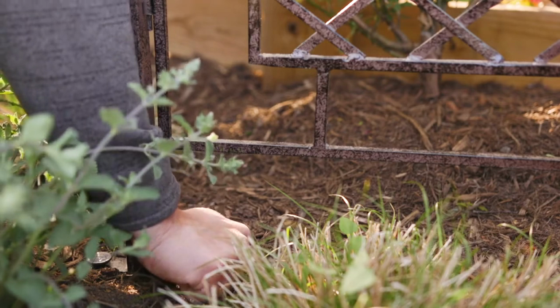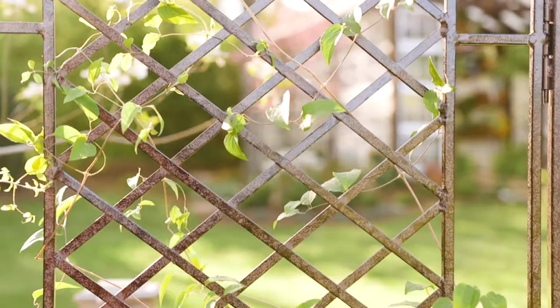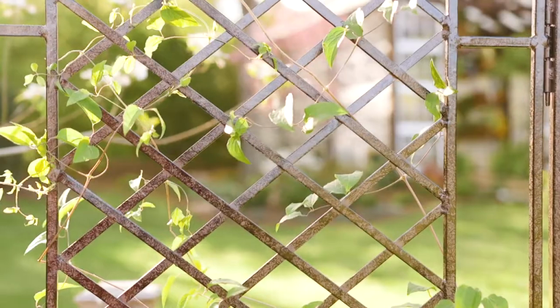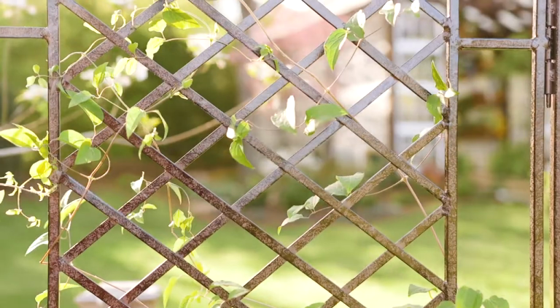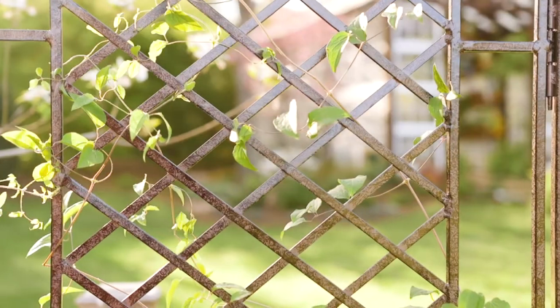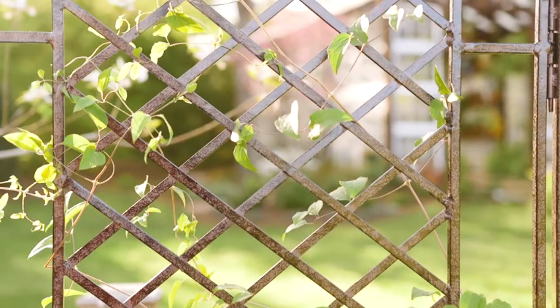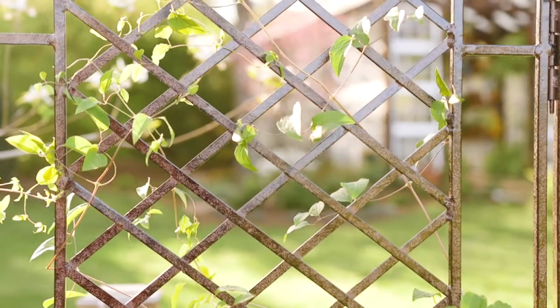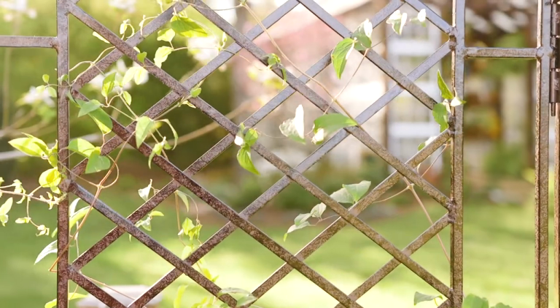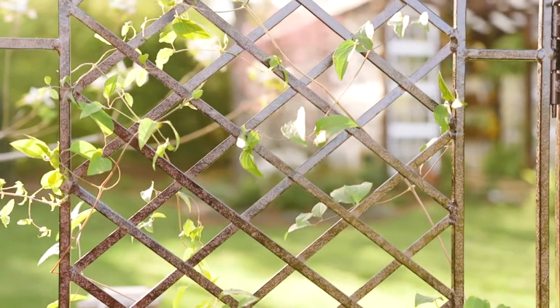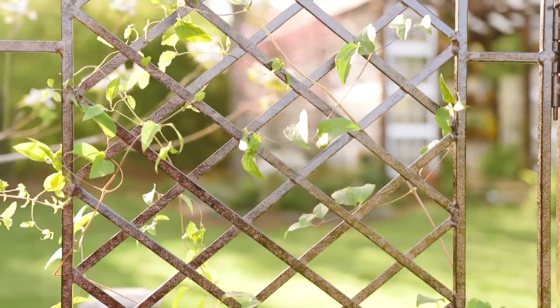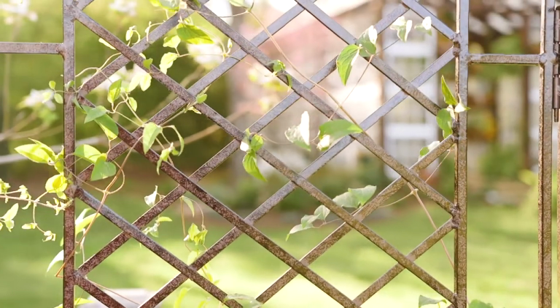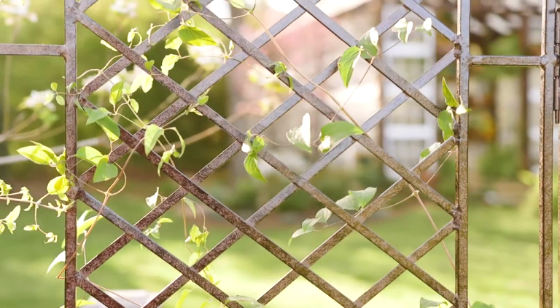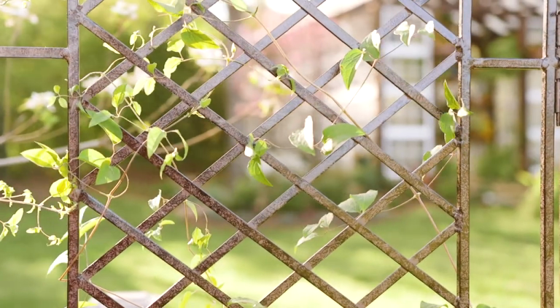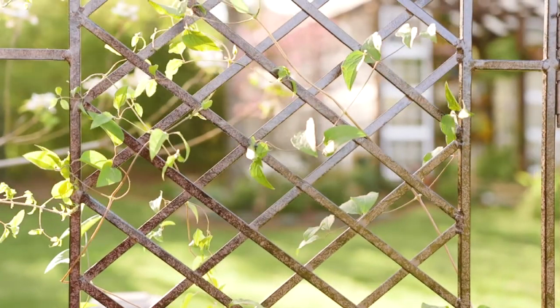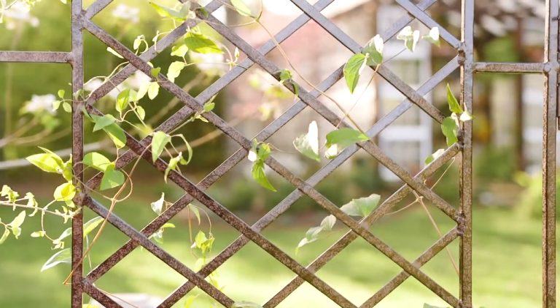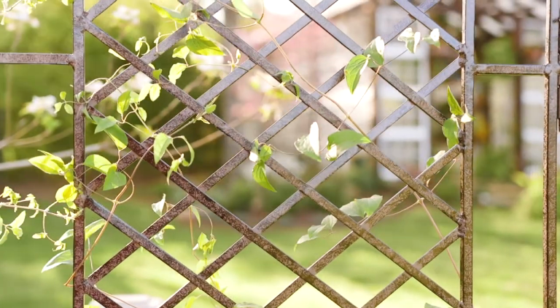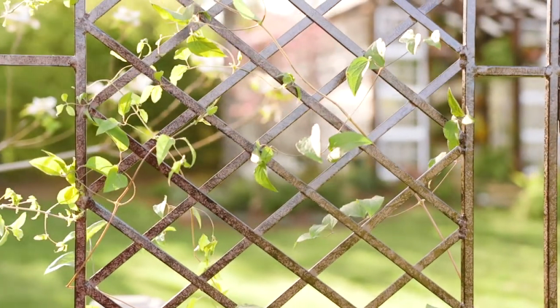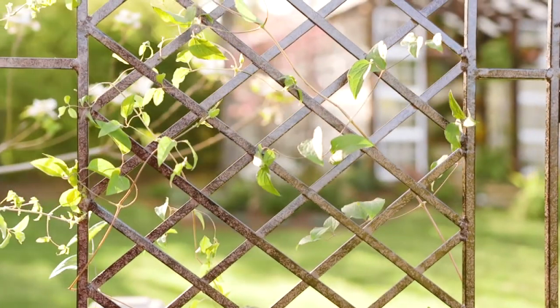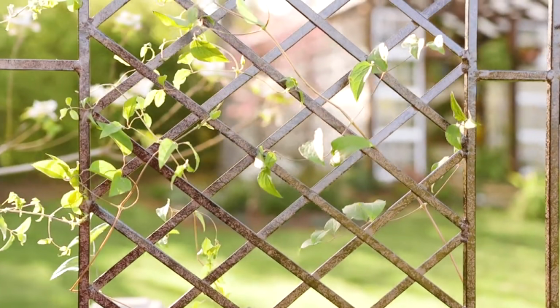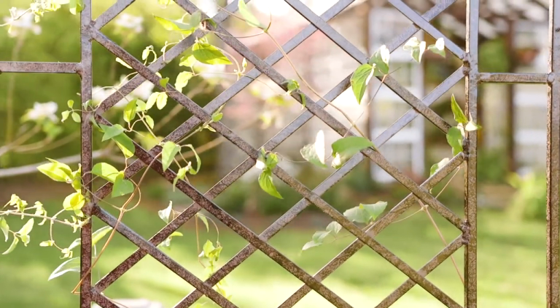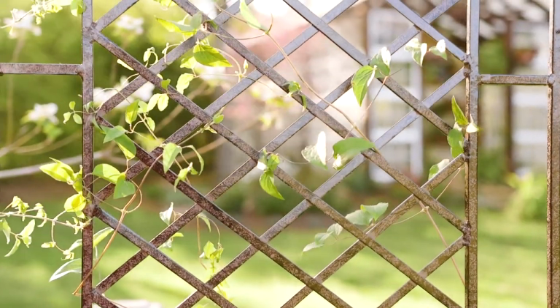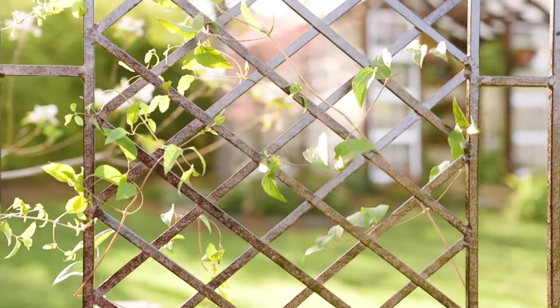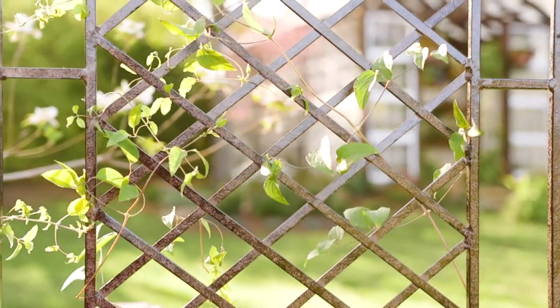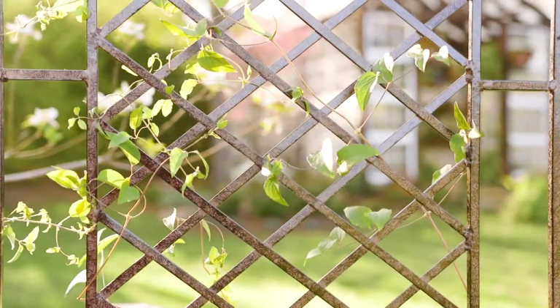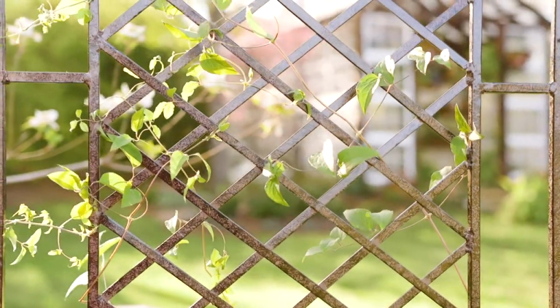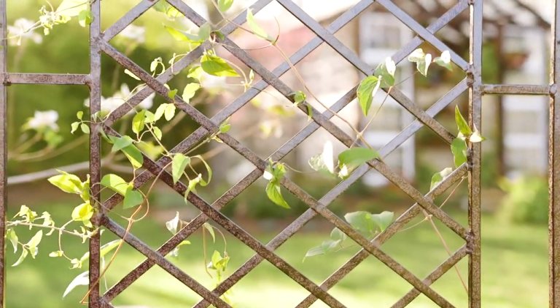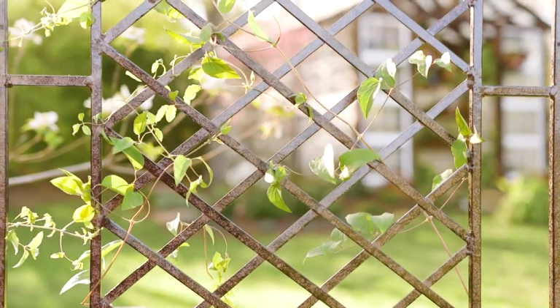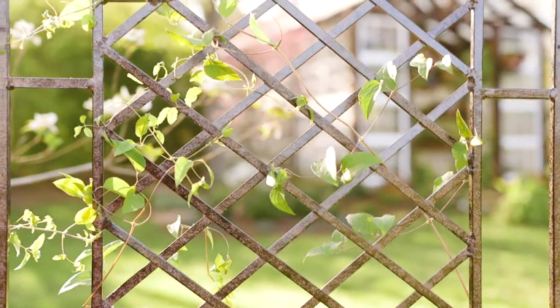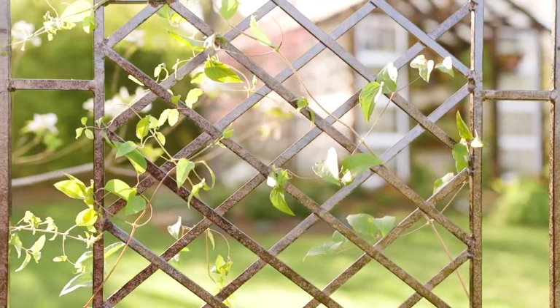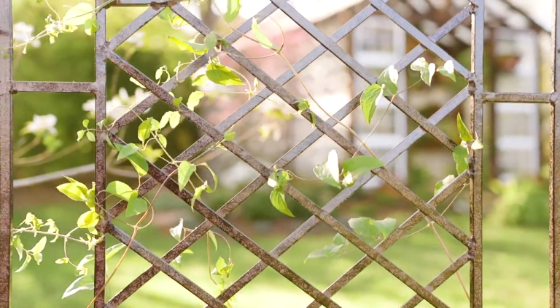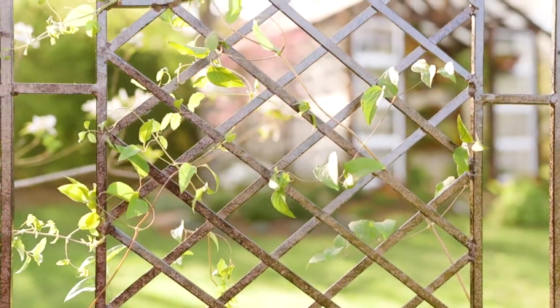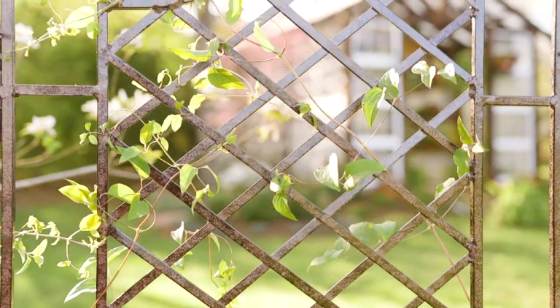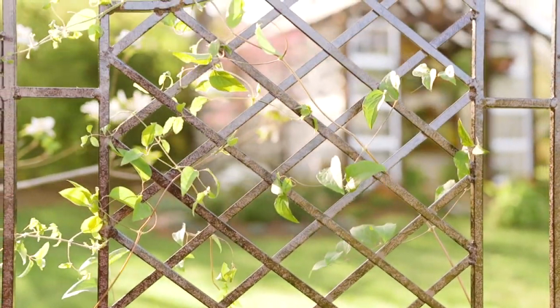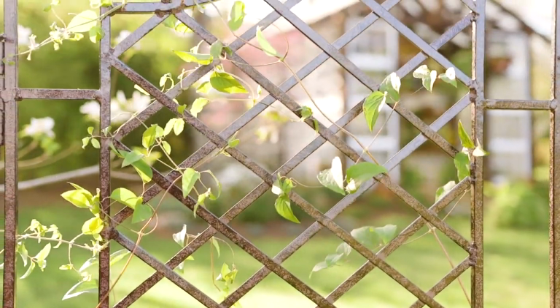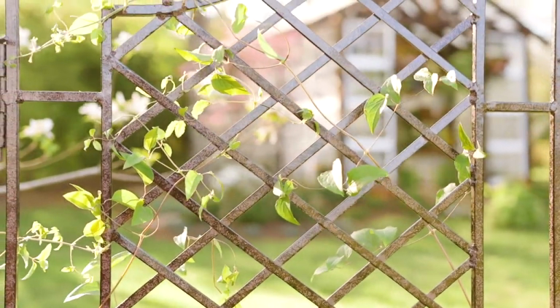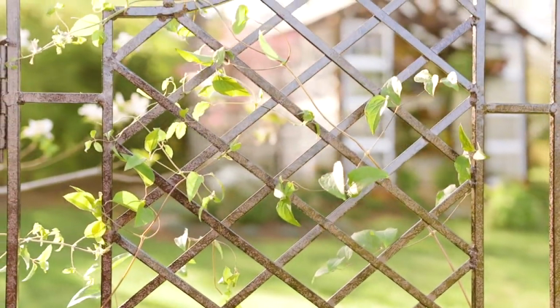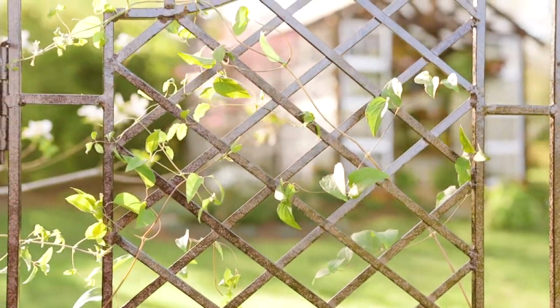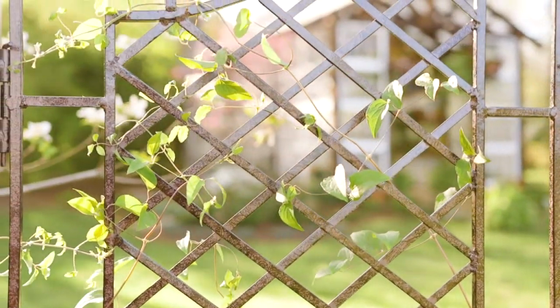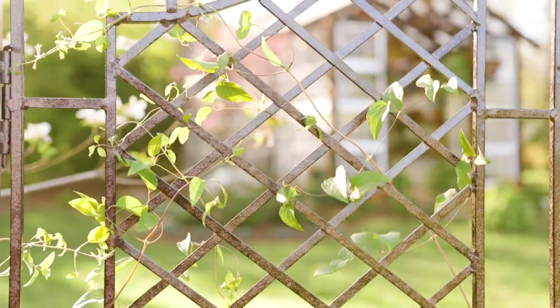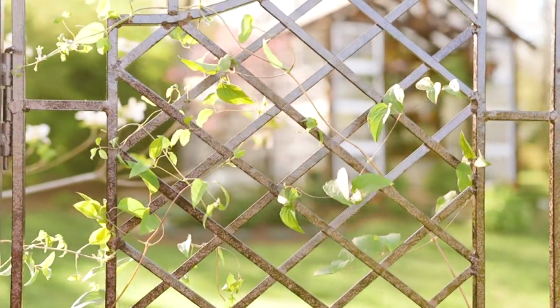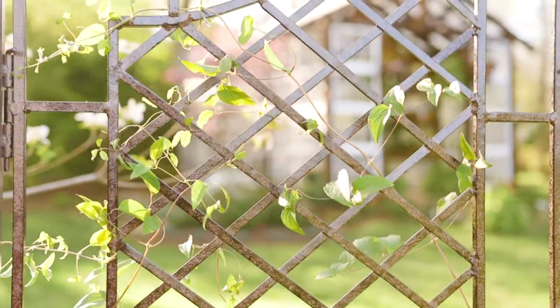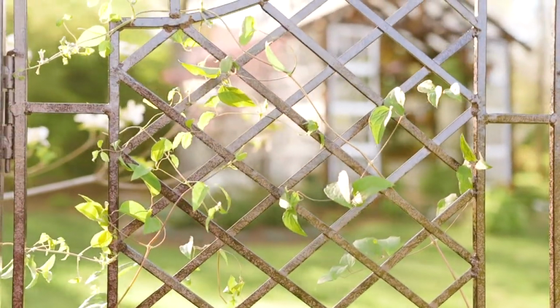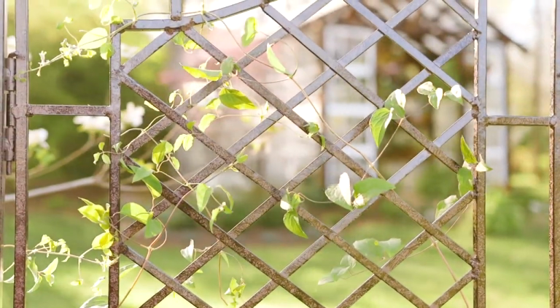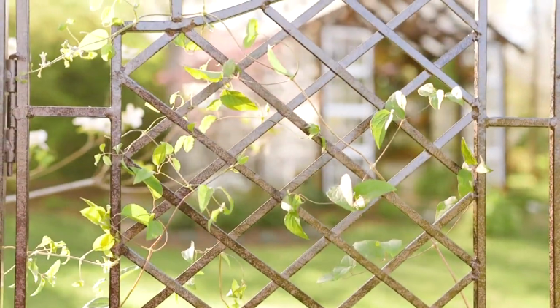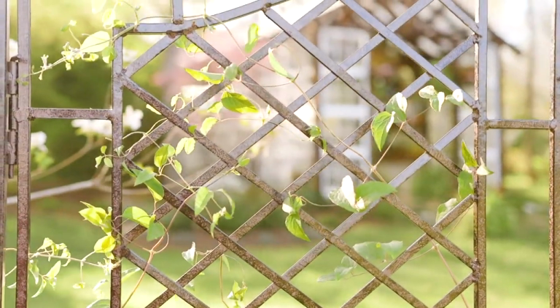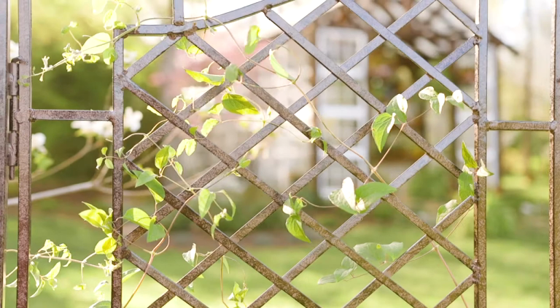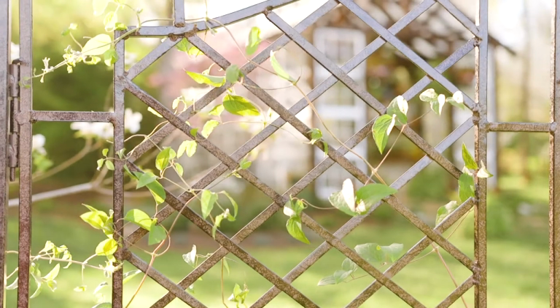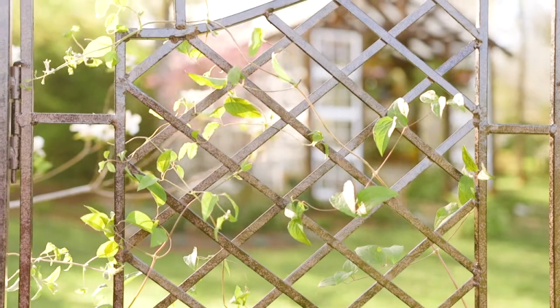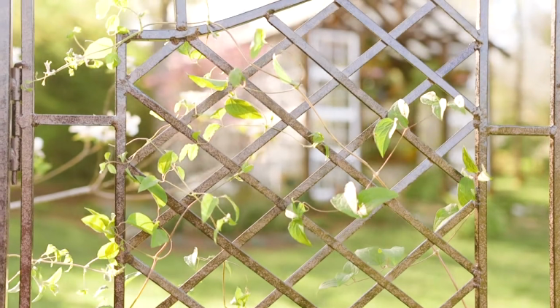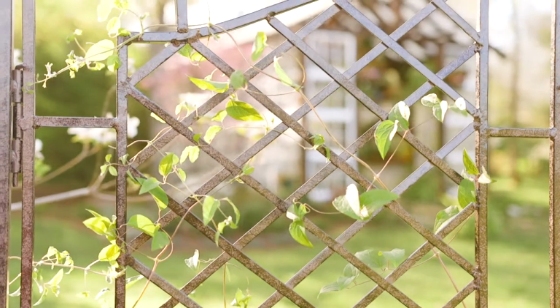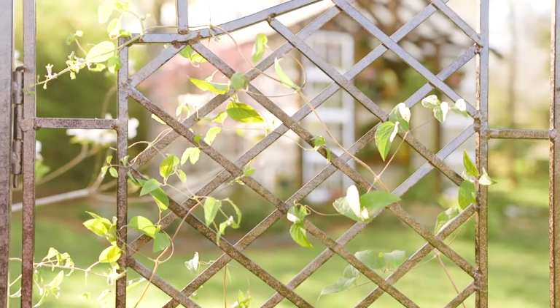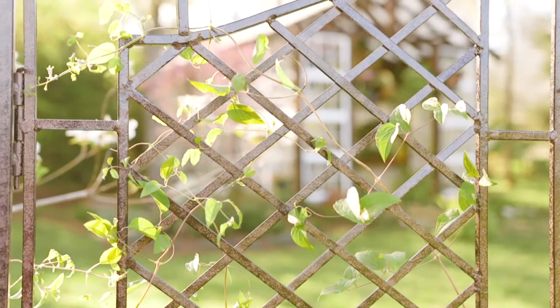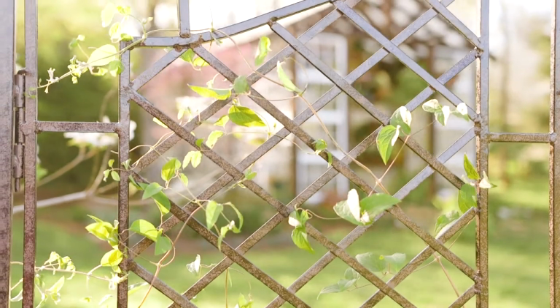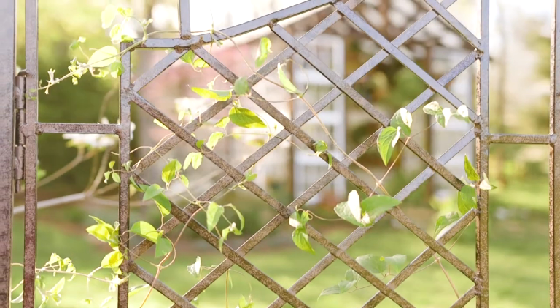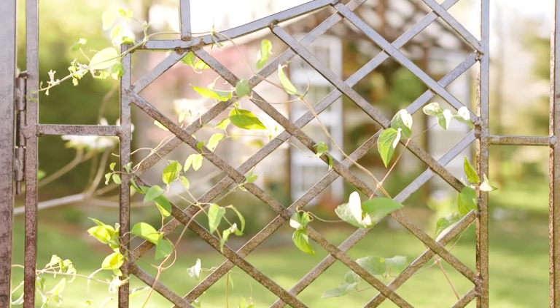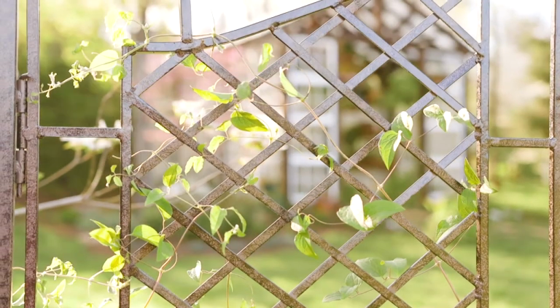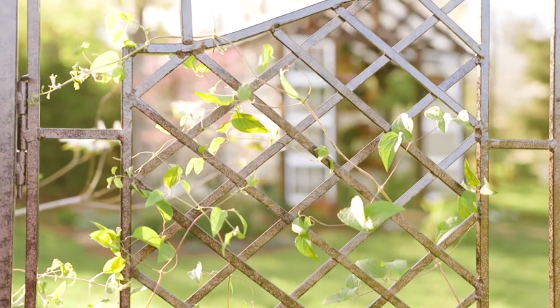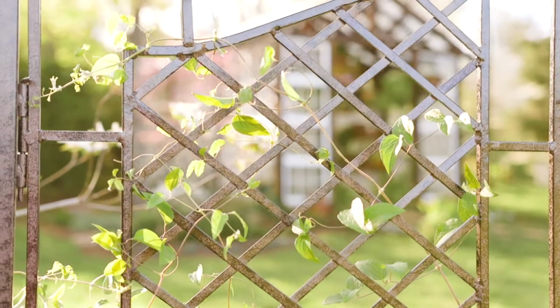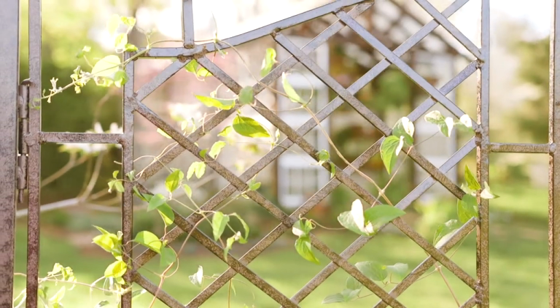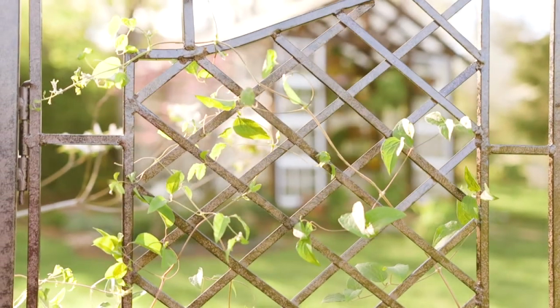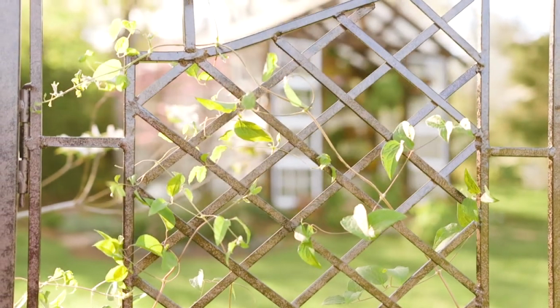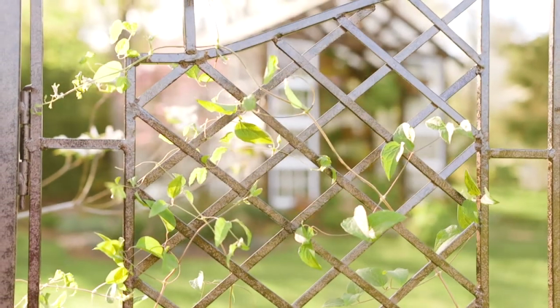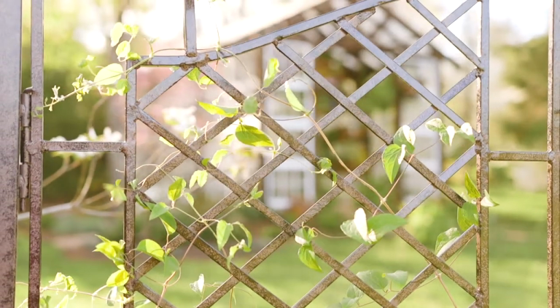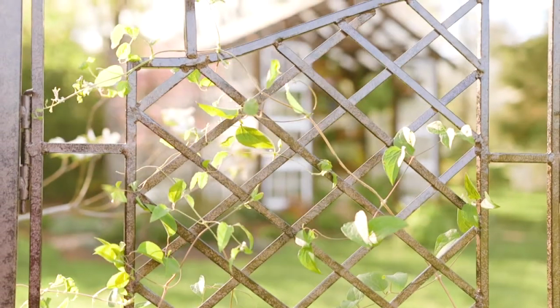With hand-crafted iron design, the H-Potter 2-Panel Trellis will make a statement wherever it's placed.